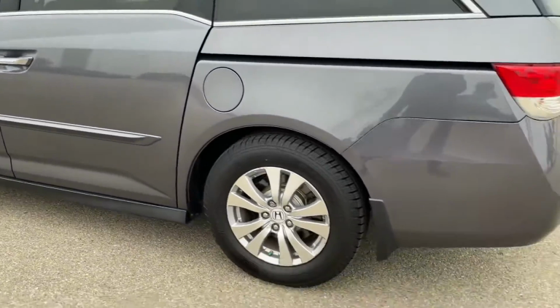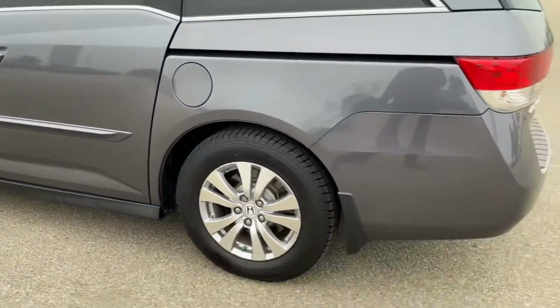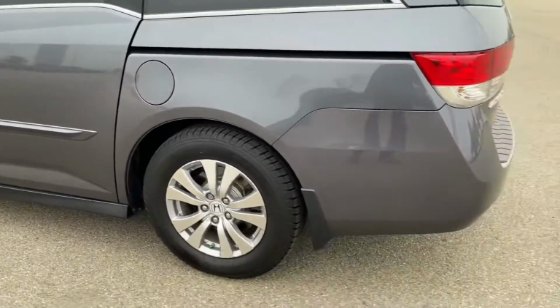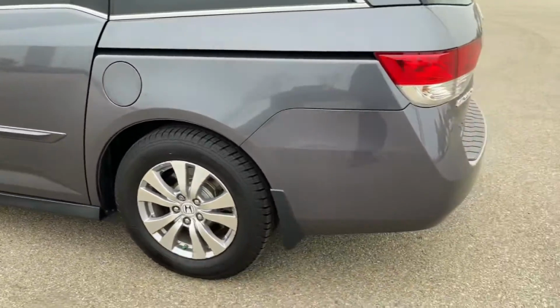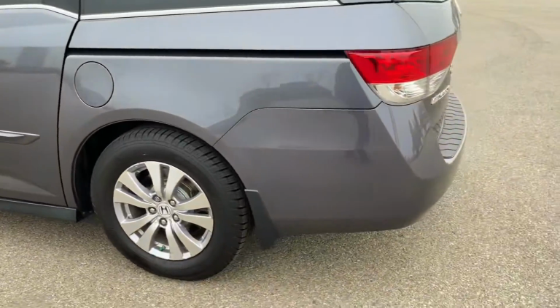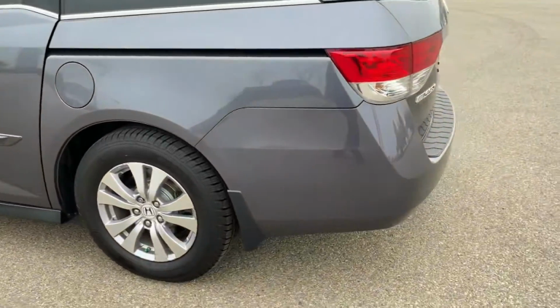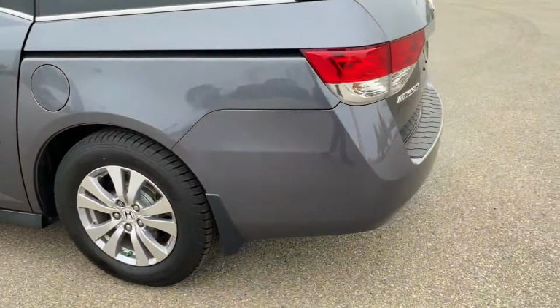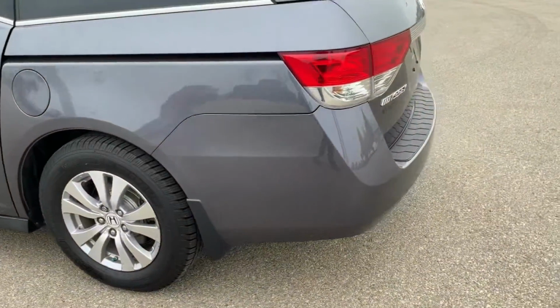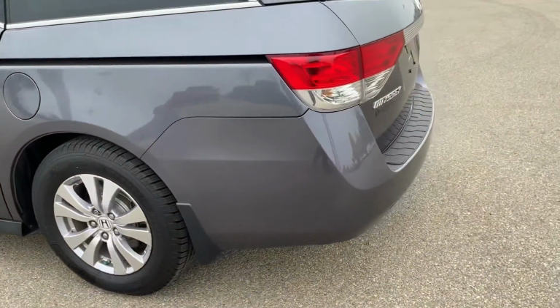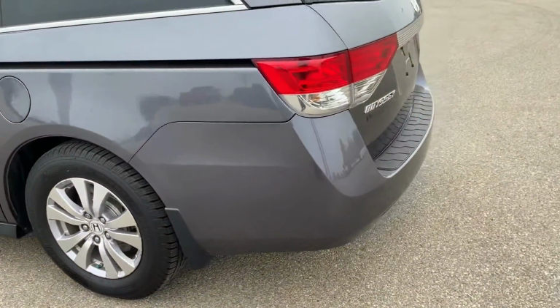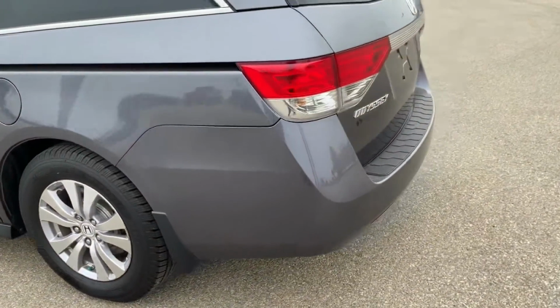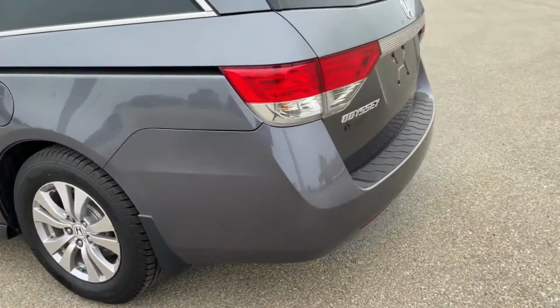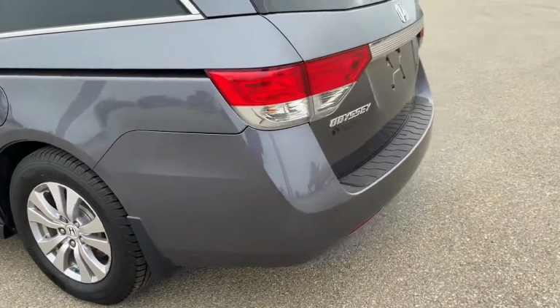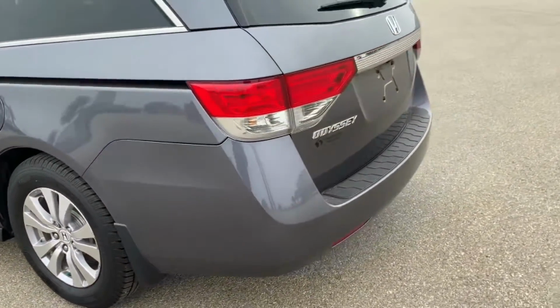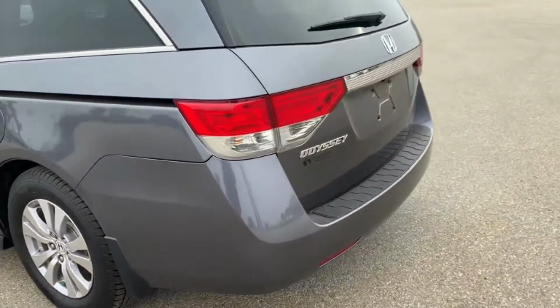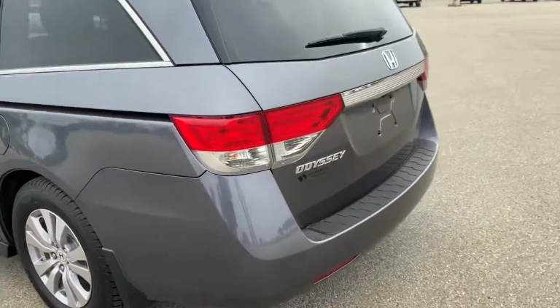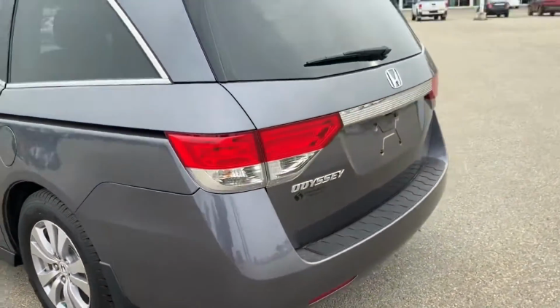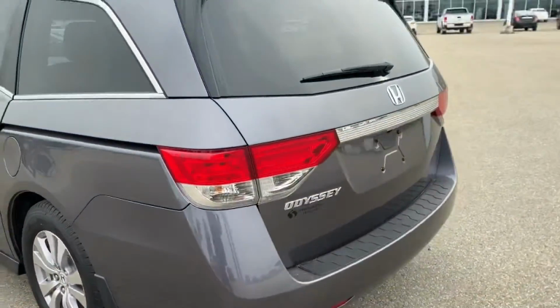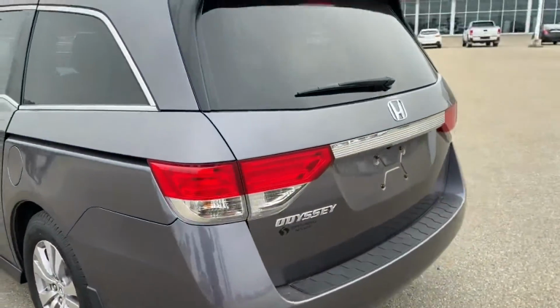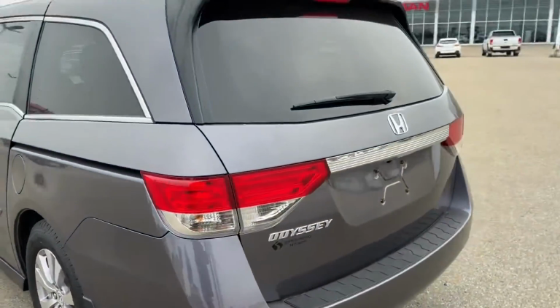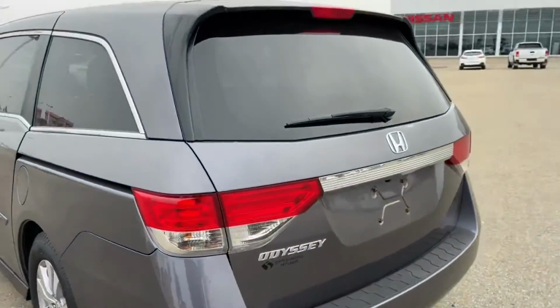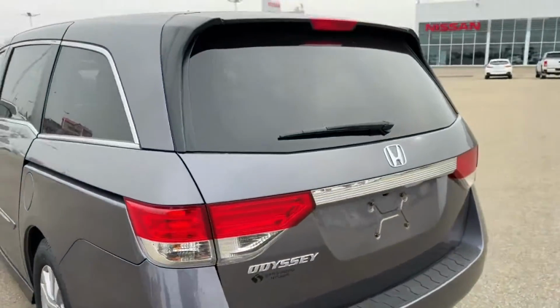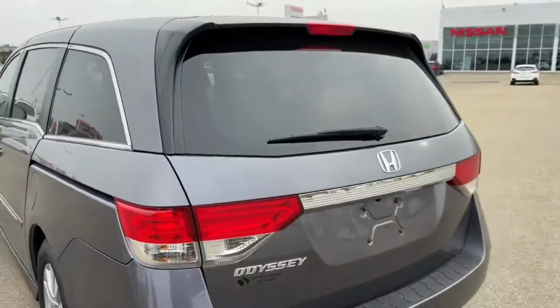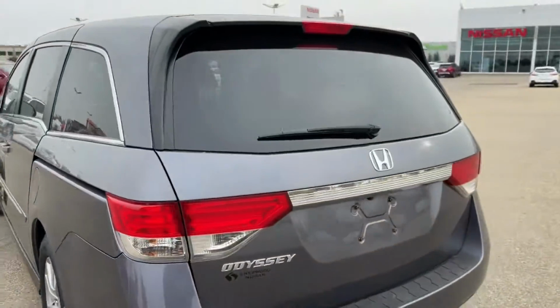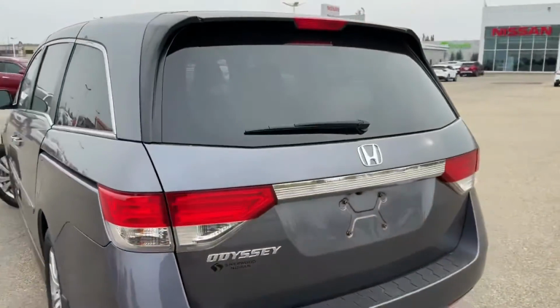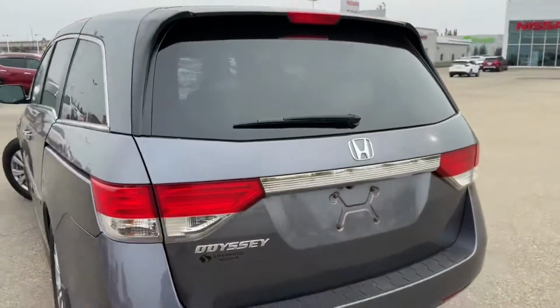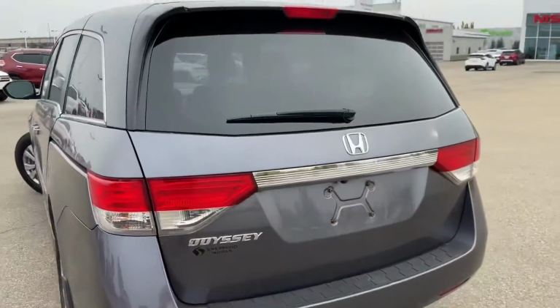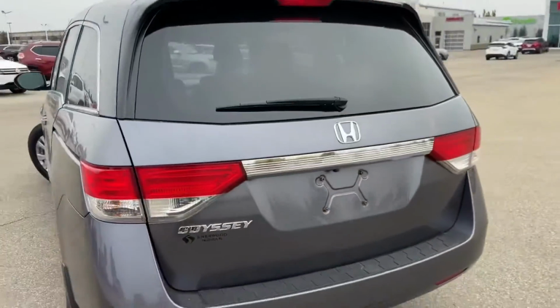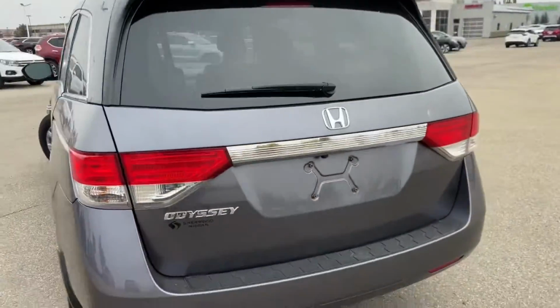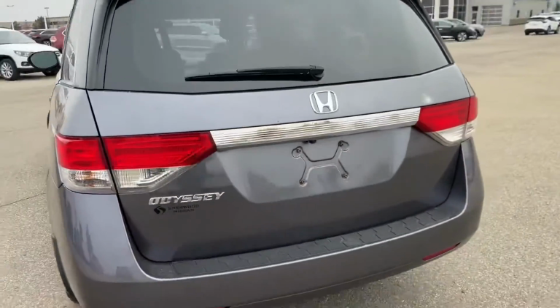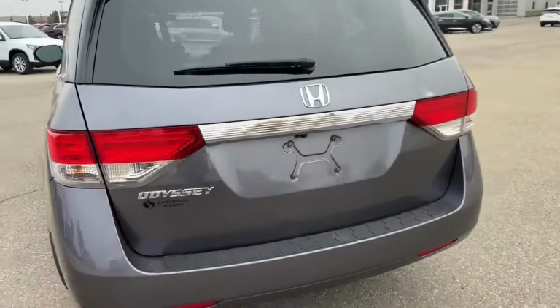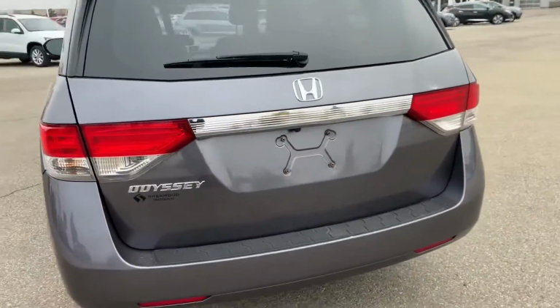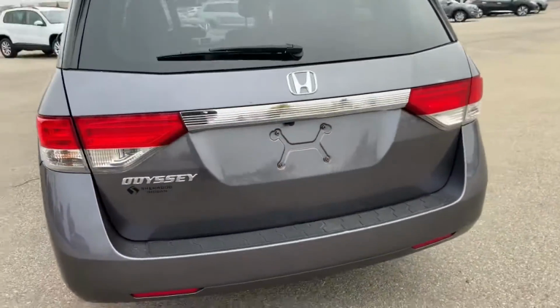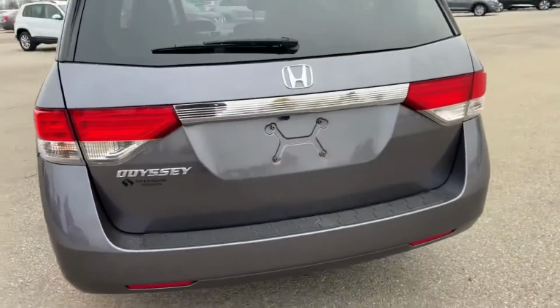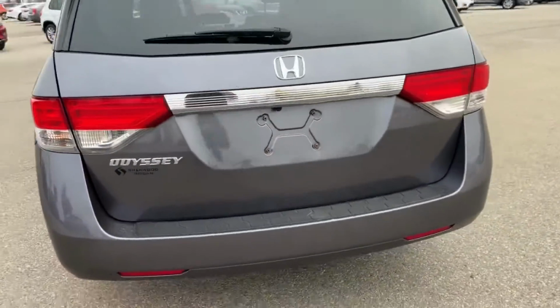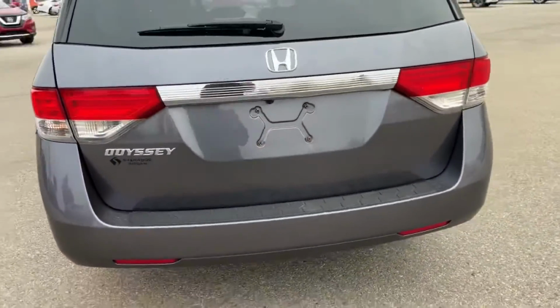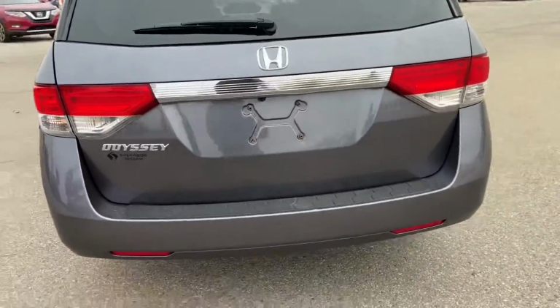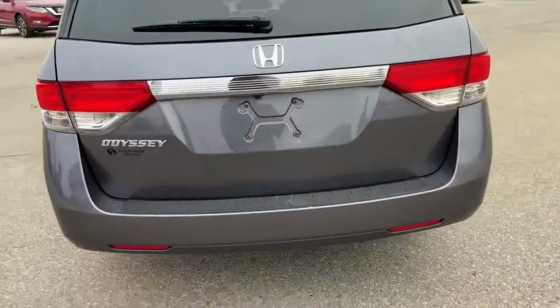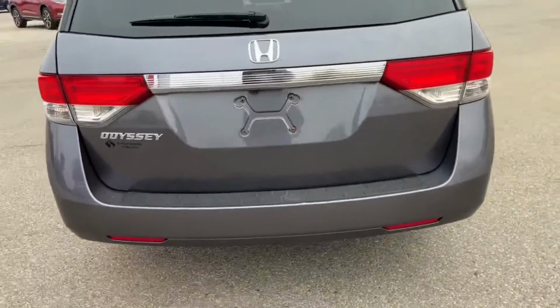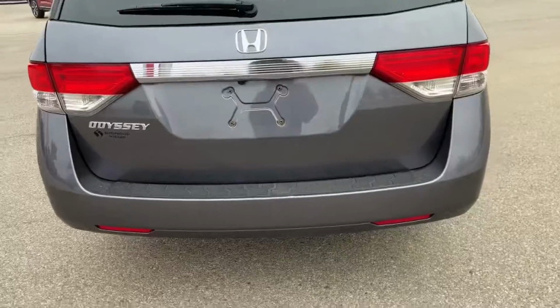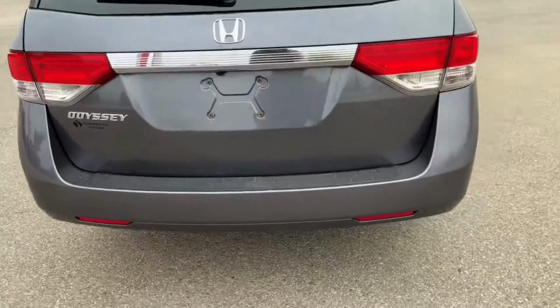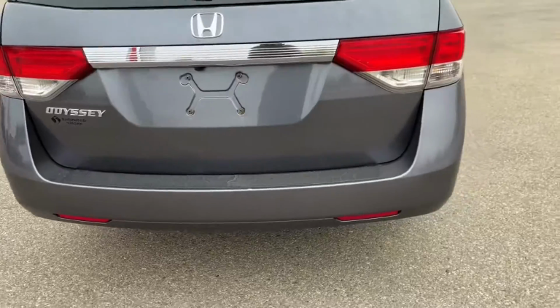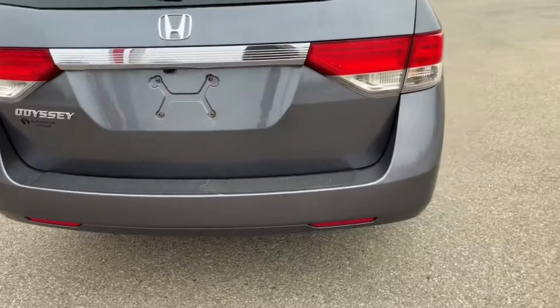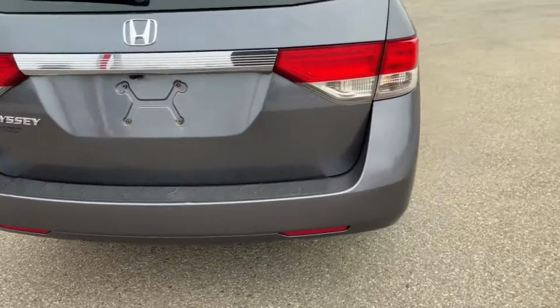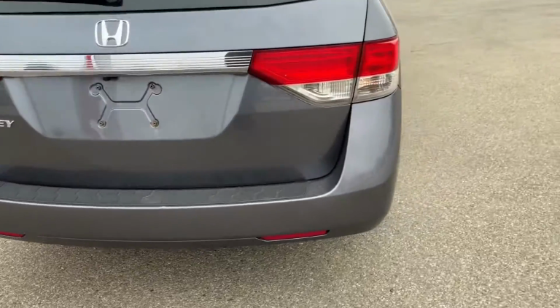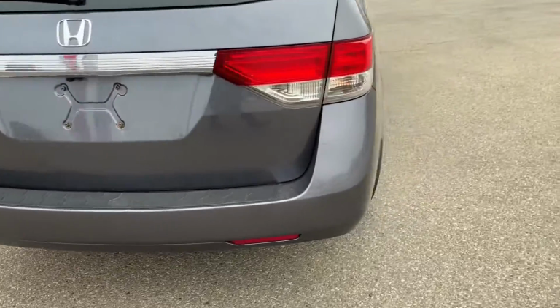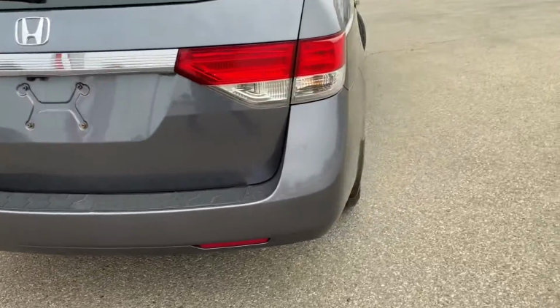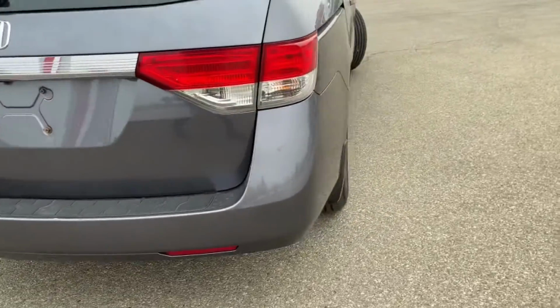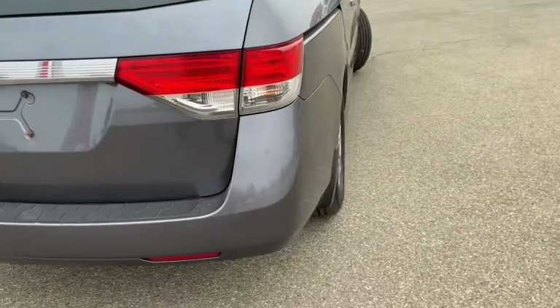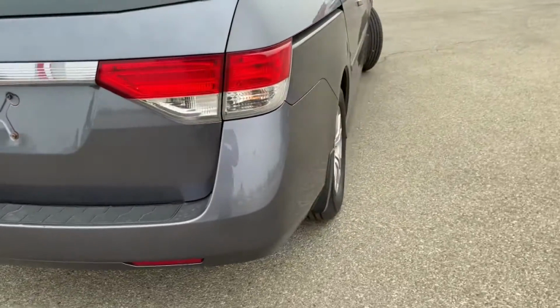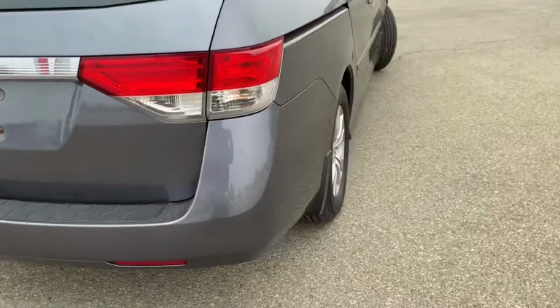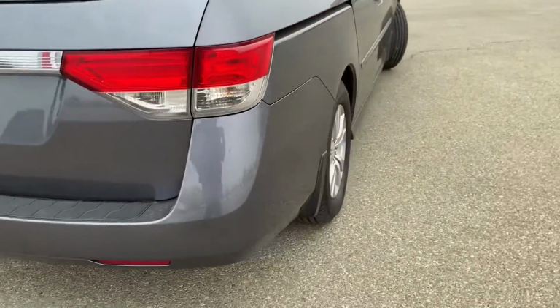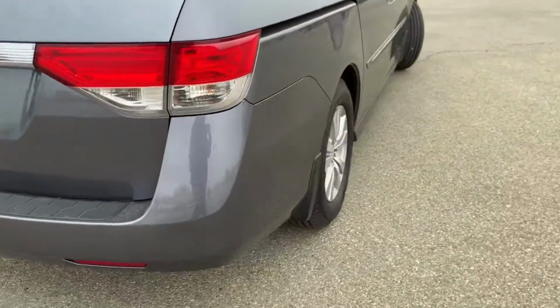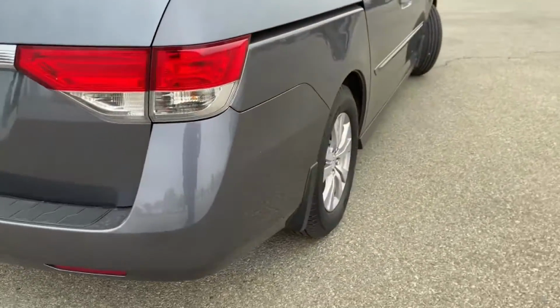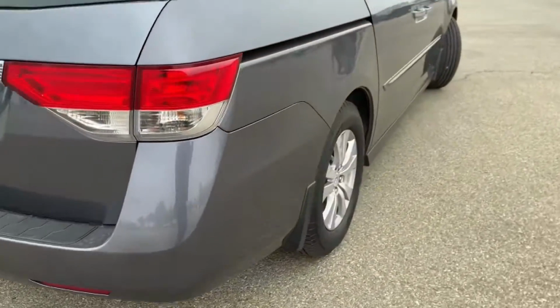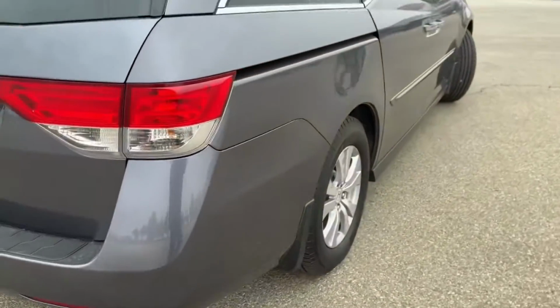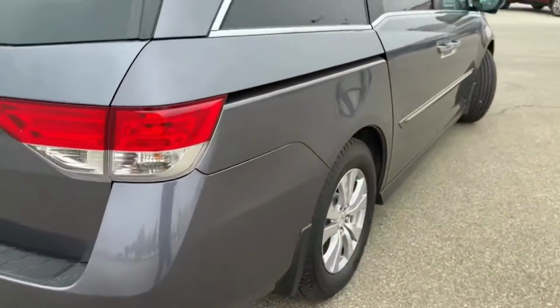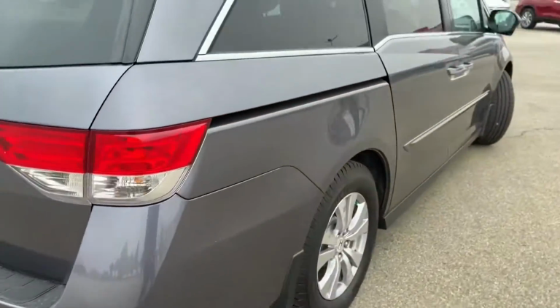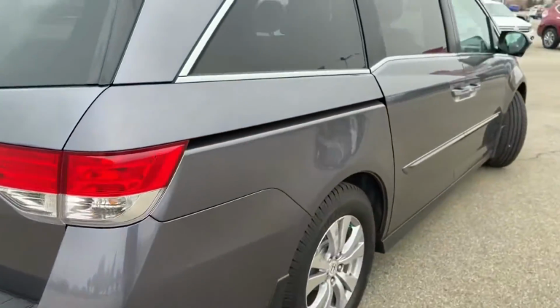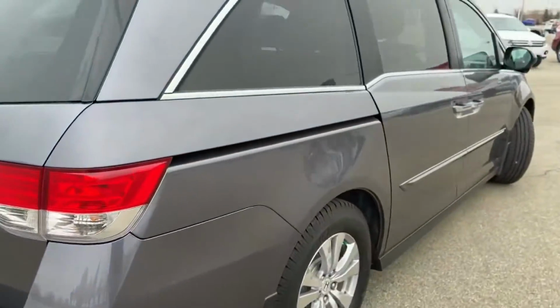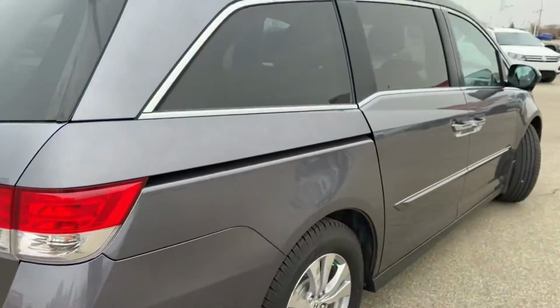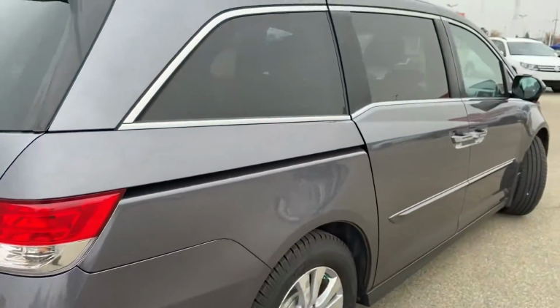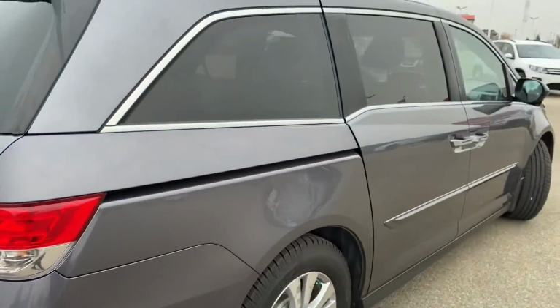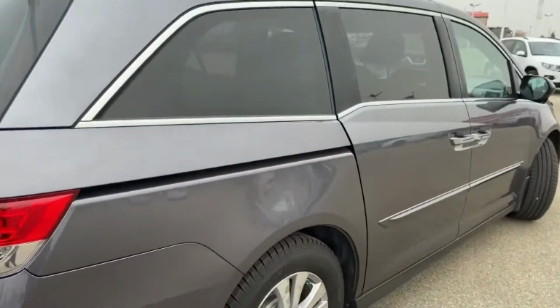I'm just going to give you a quick walk around. Here's the back, and here's this side.